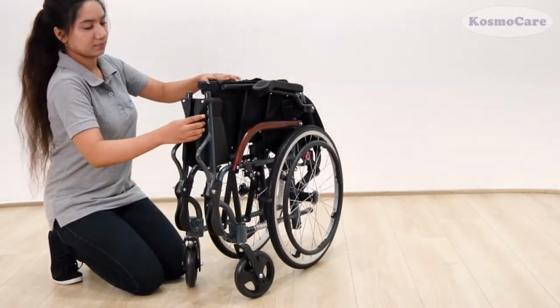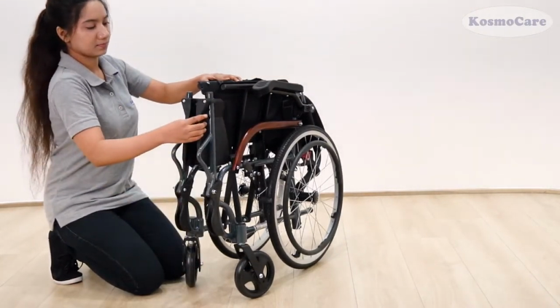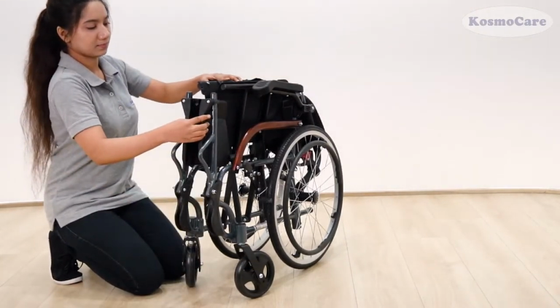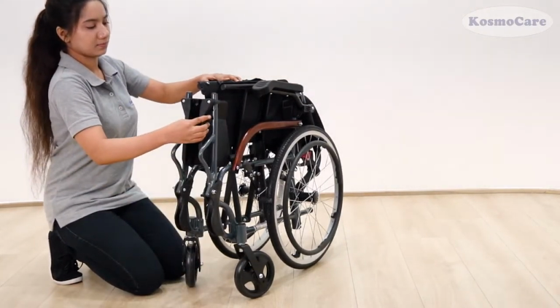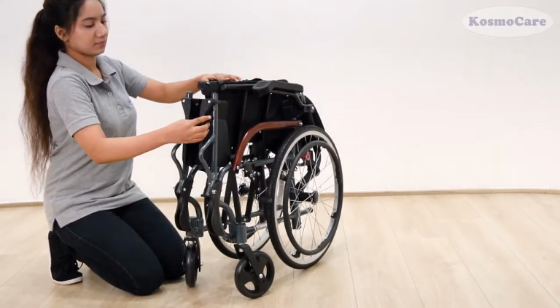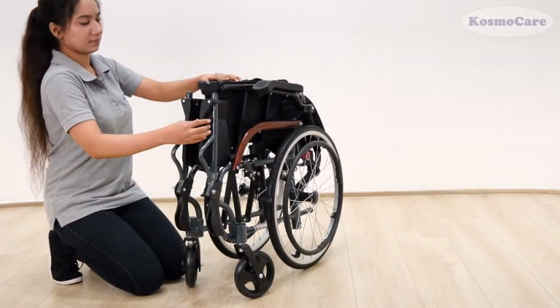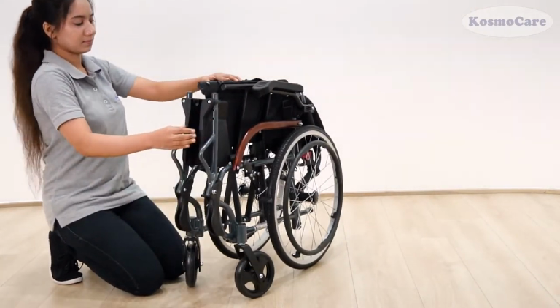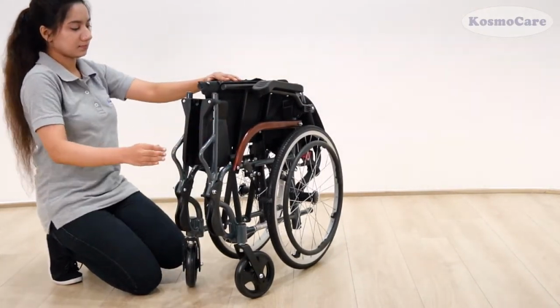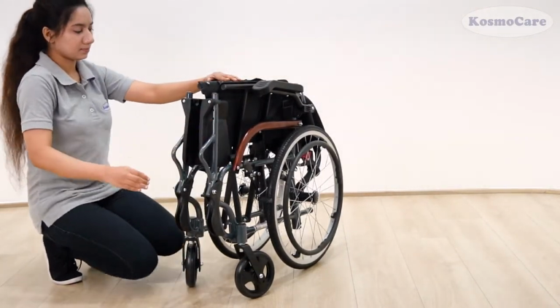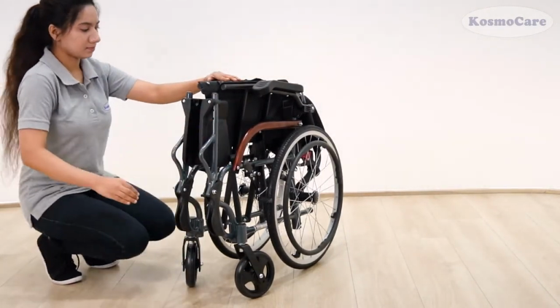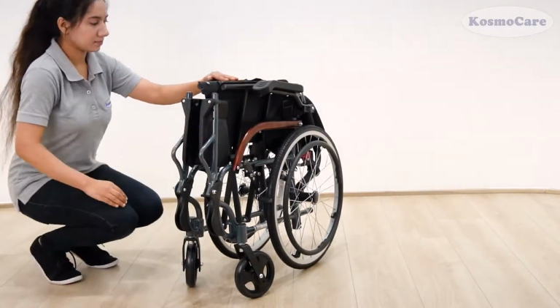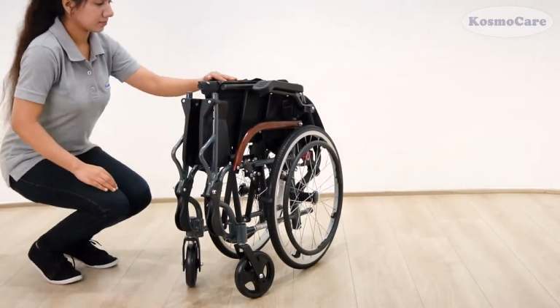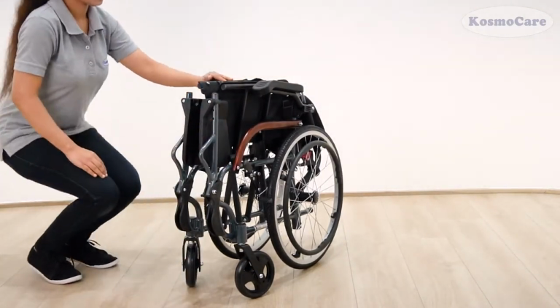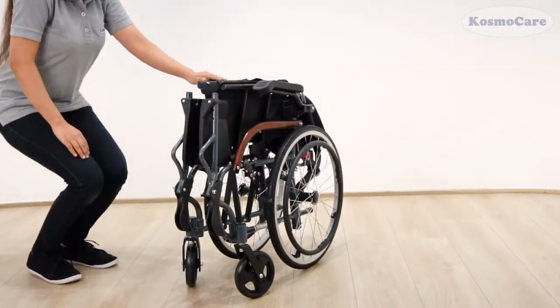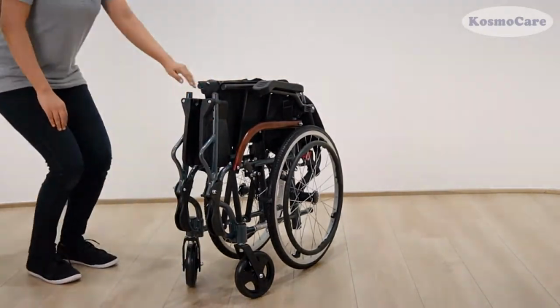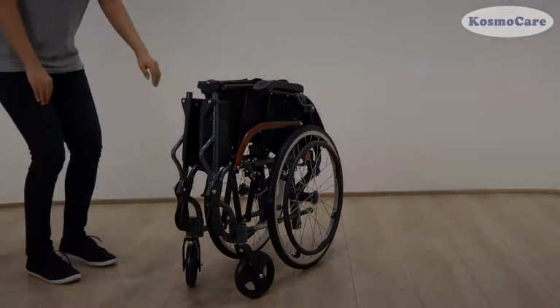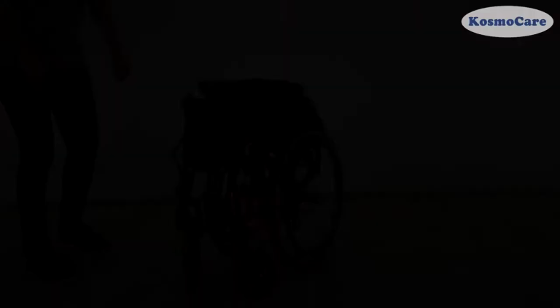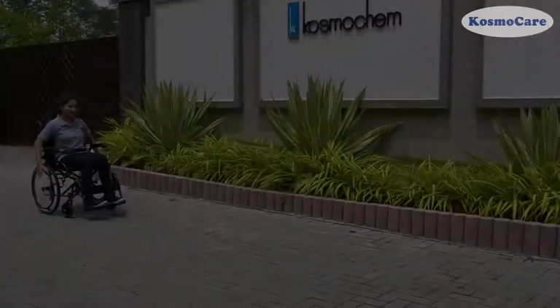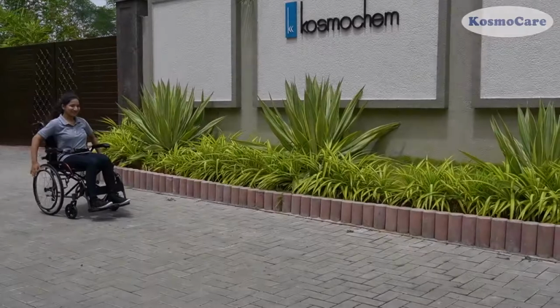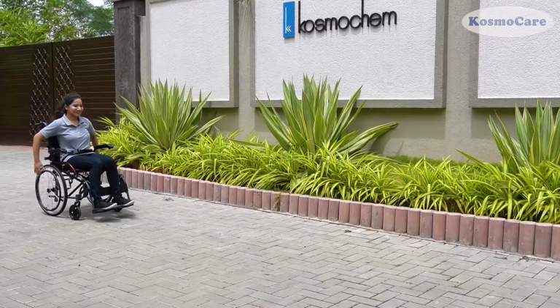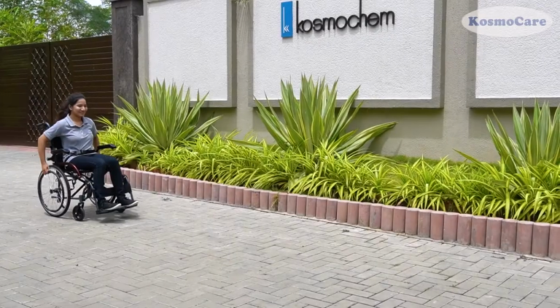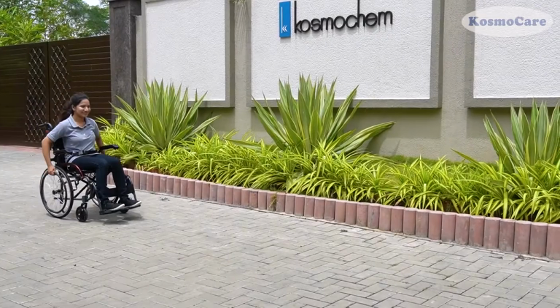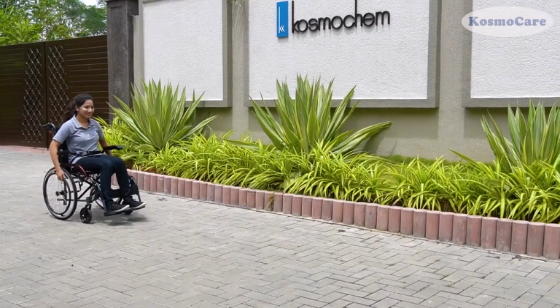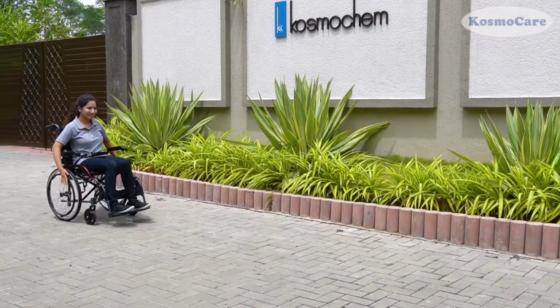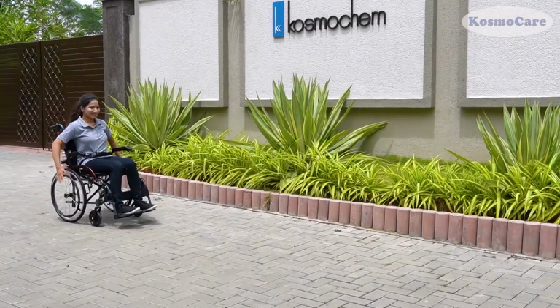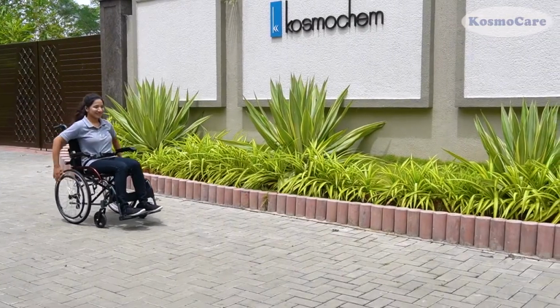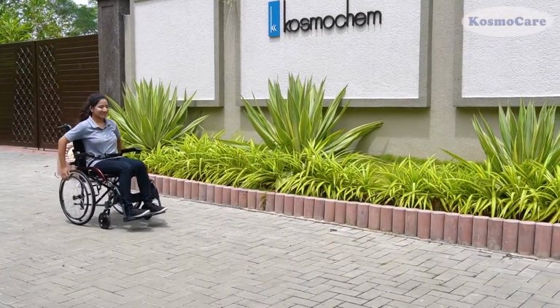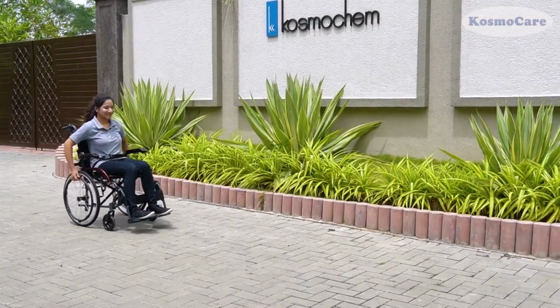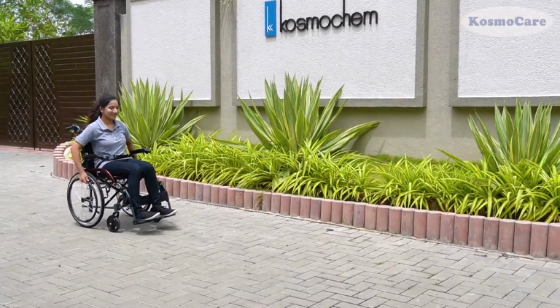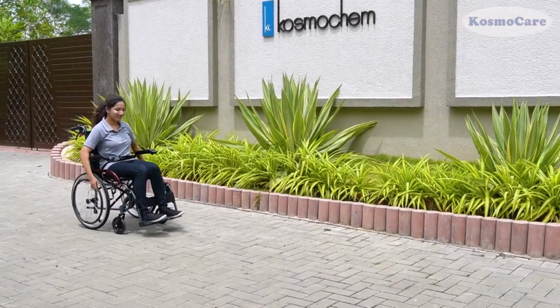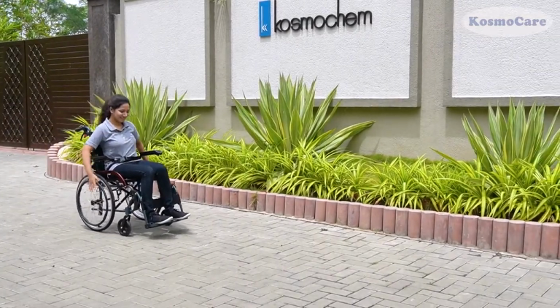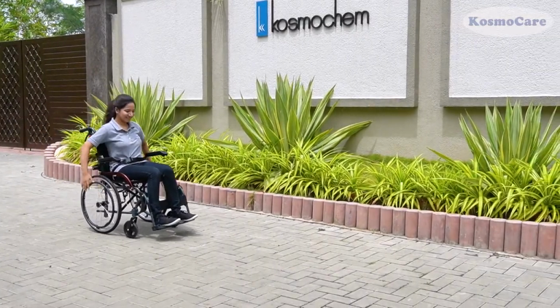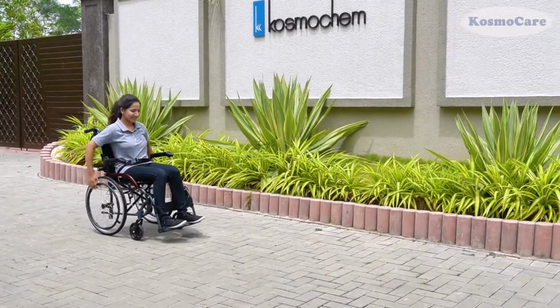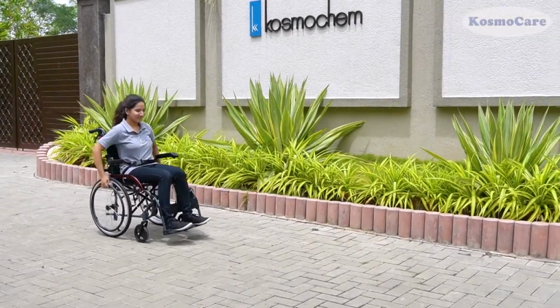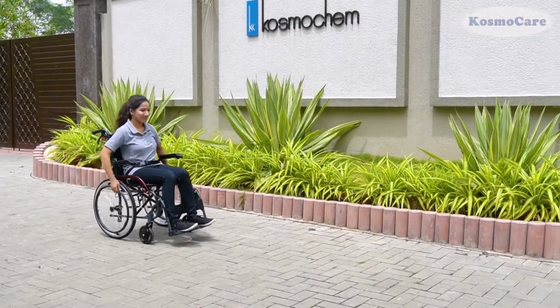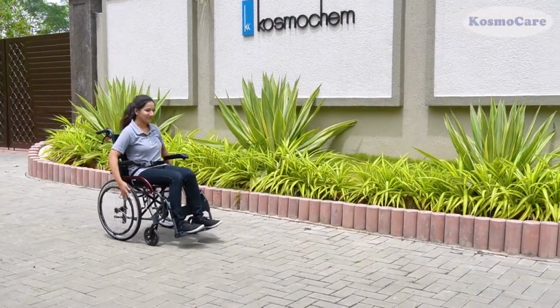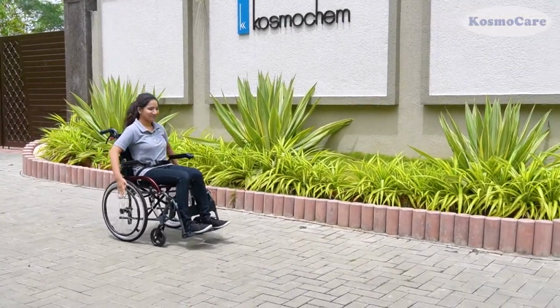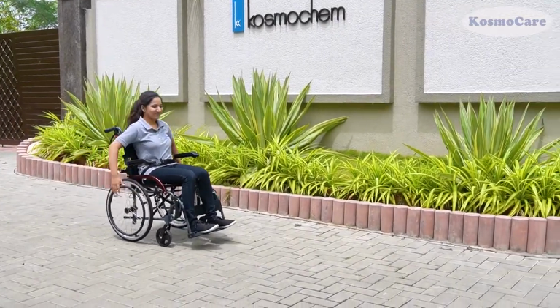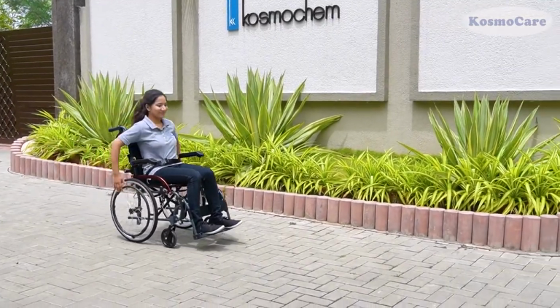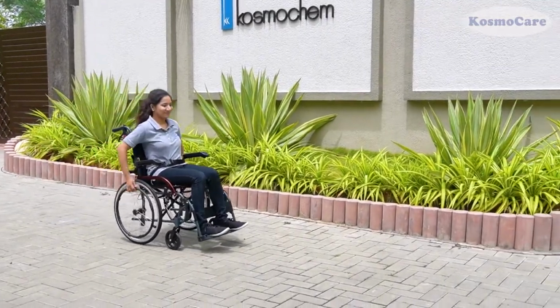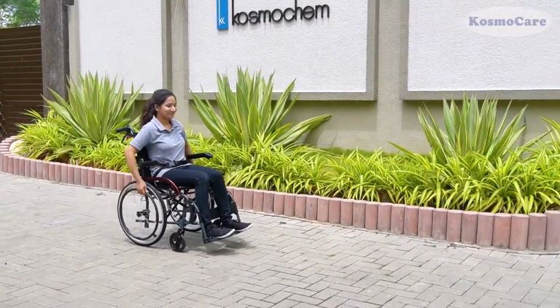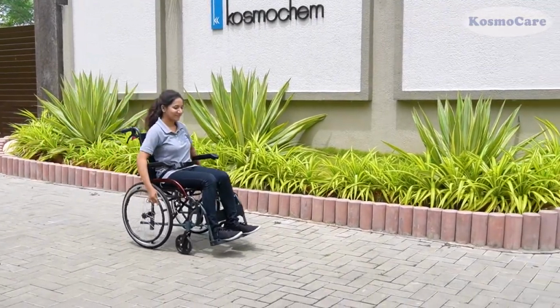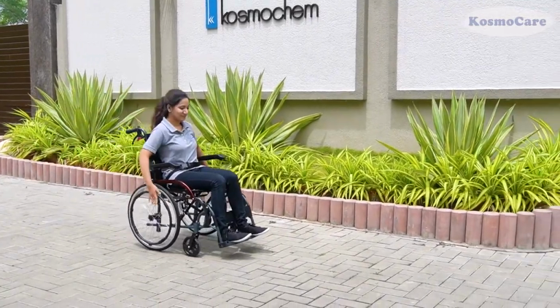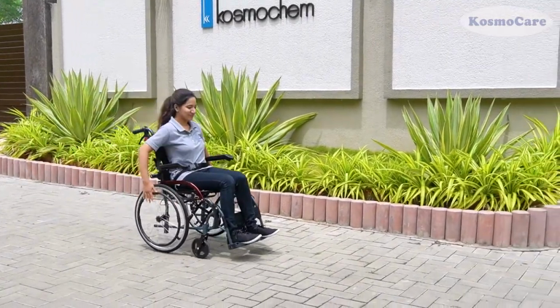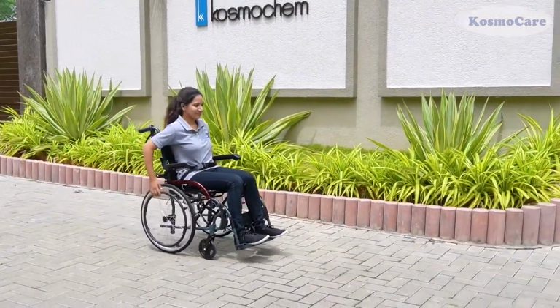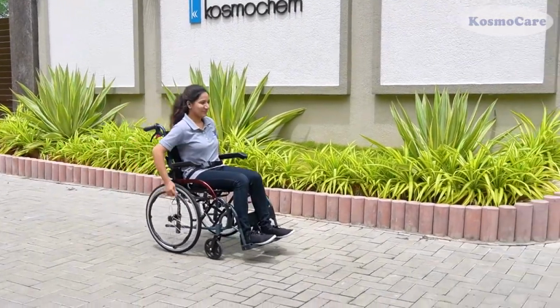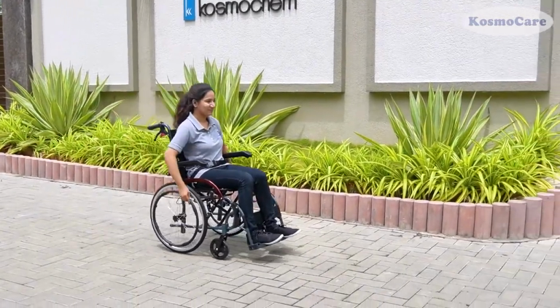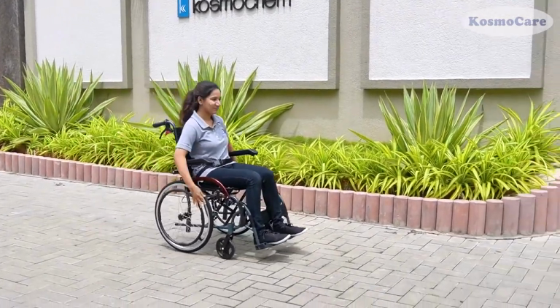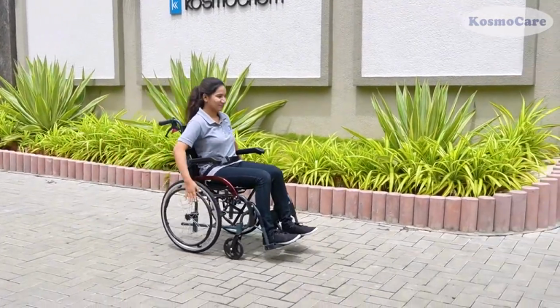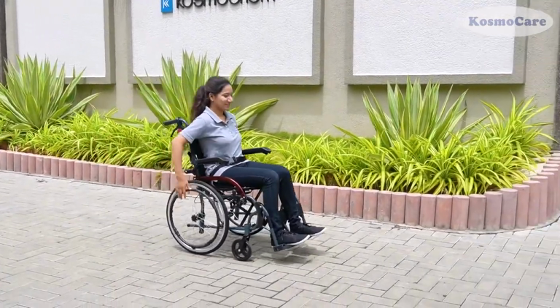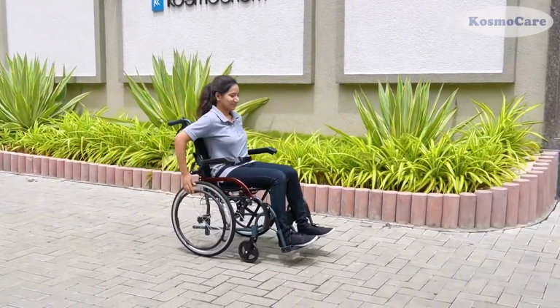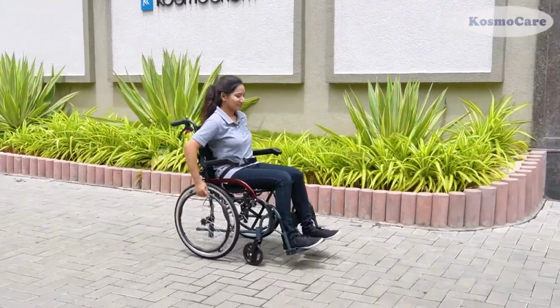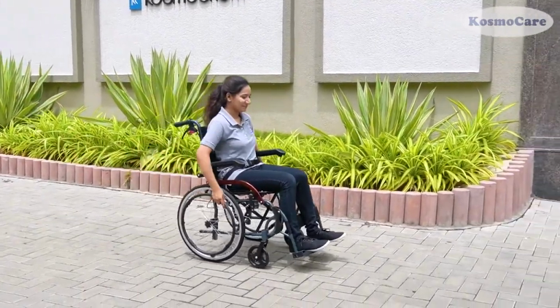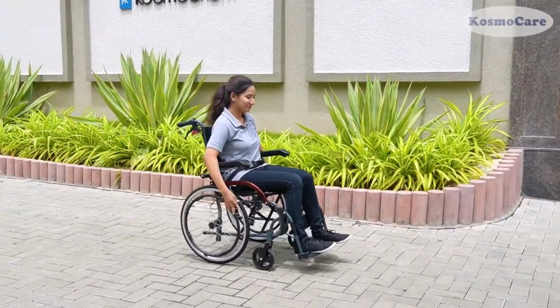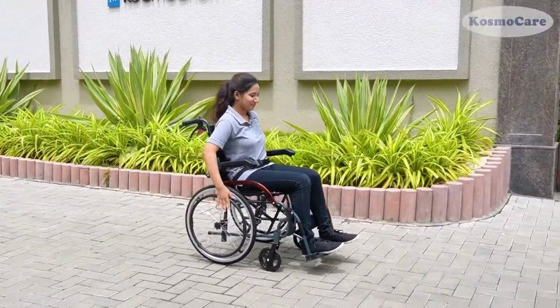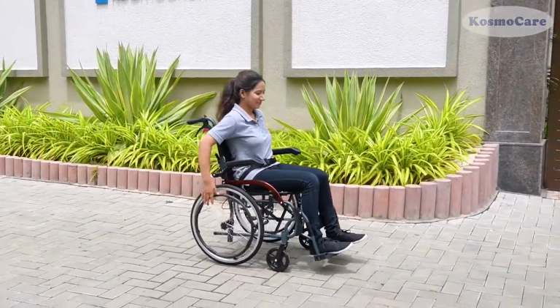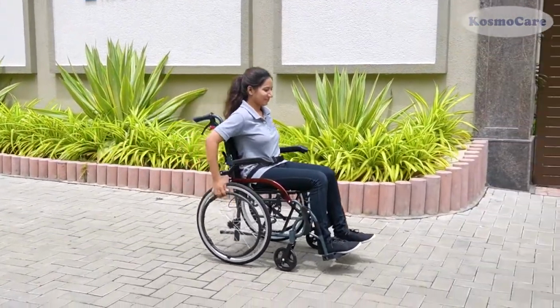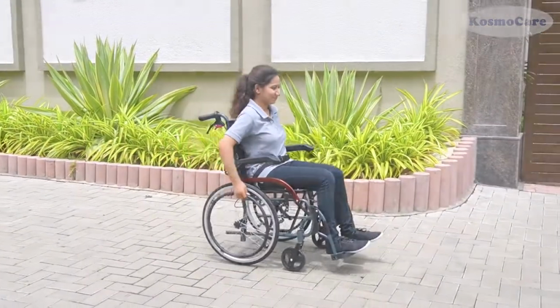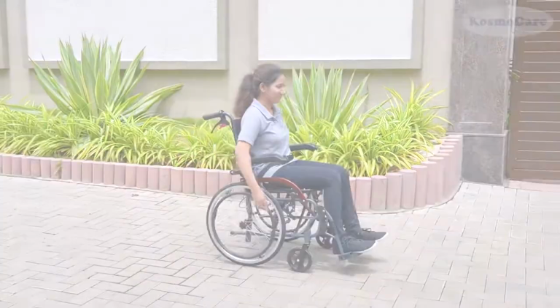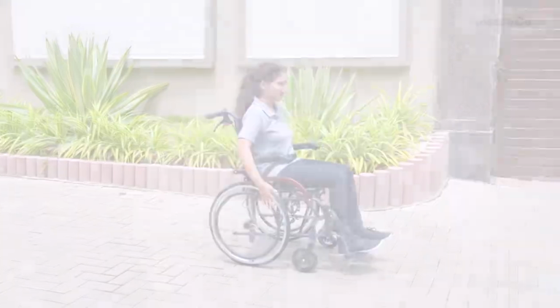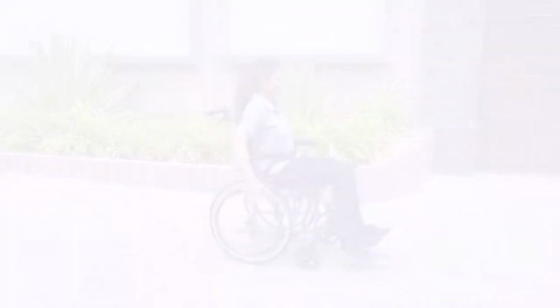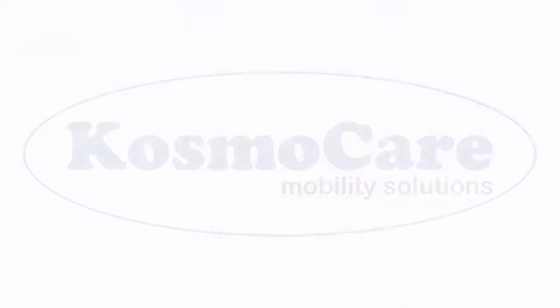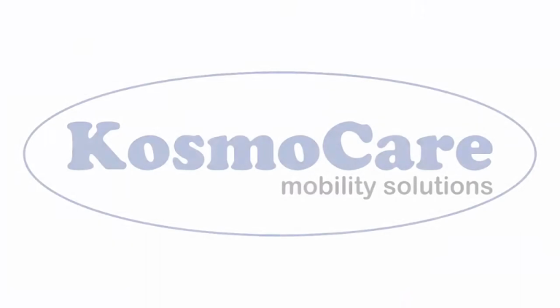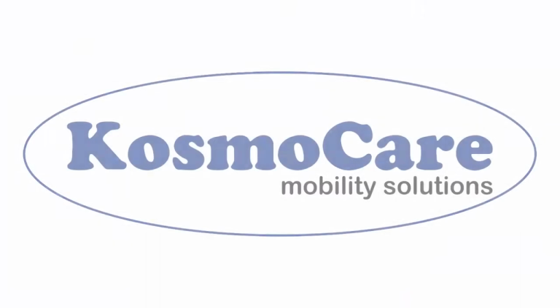So, give your loved ones the convenience and freedom they deserve, with the Elegant Desire Wheelchair from CosmoCare.